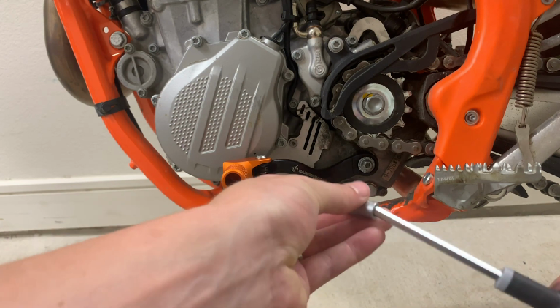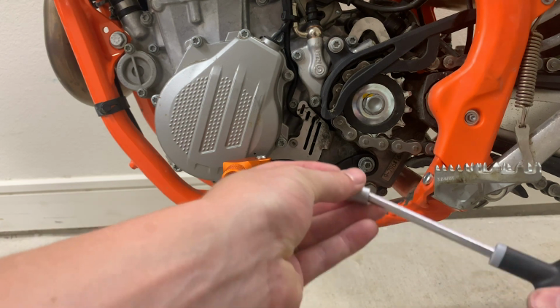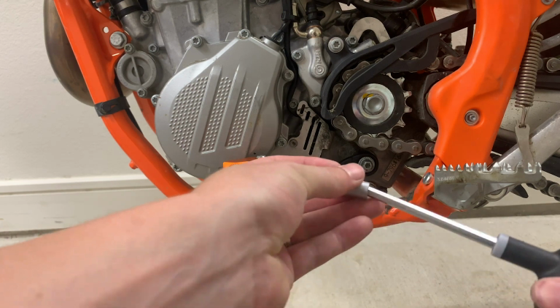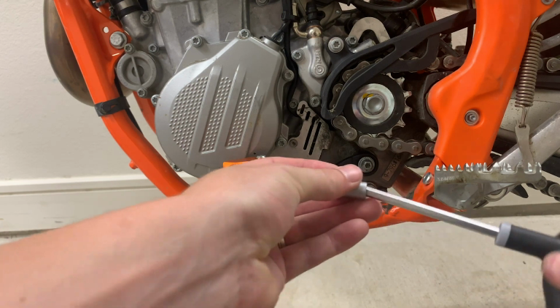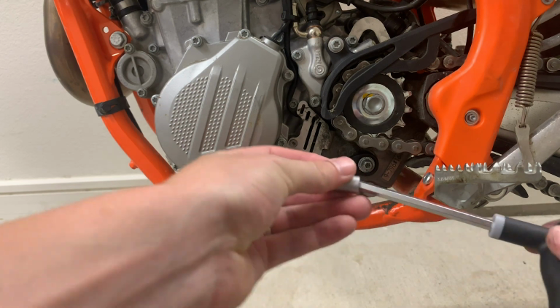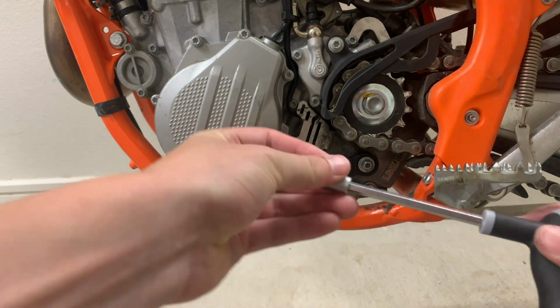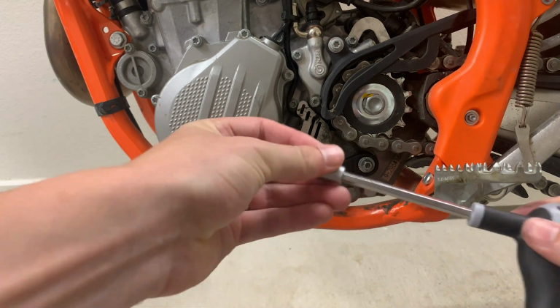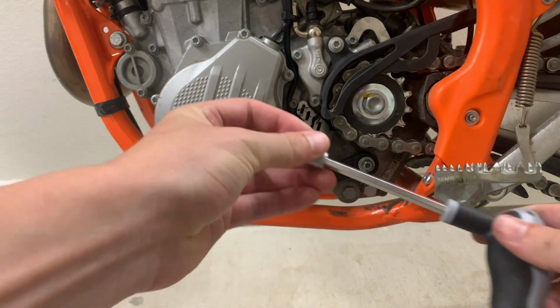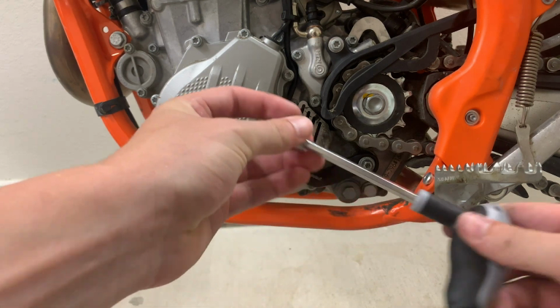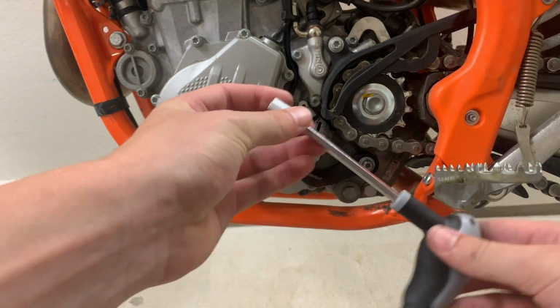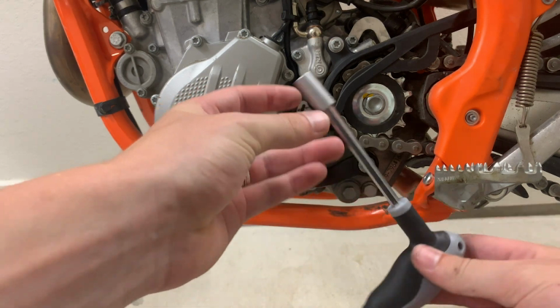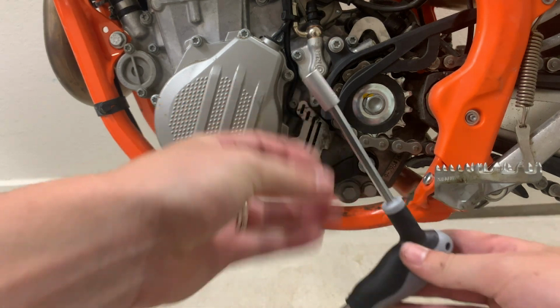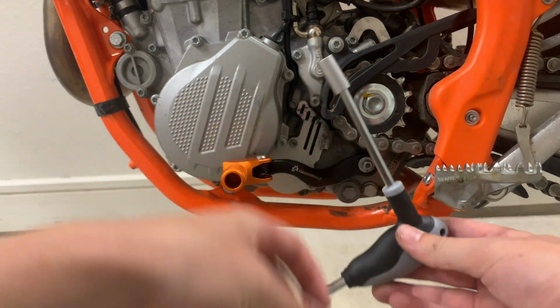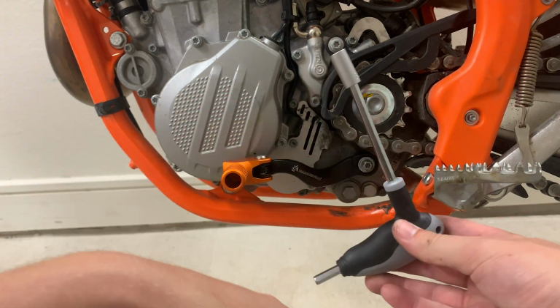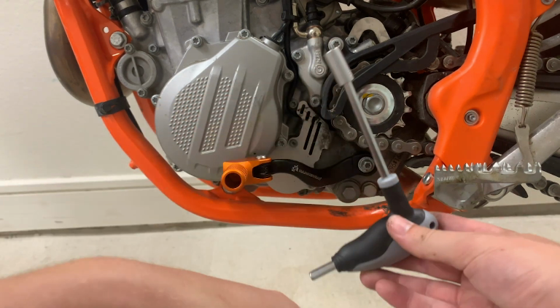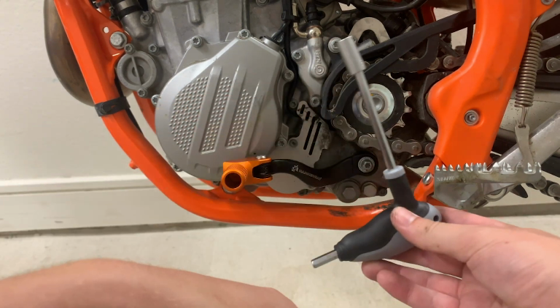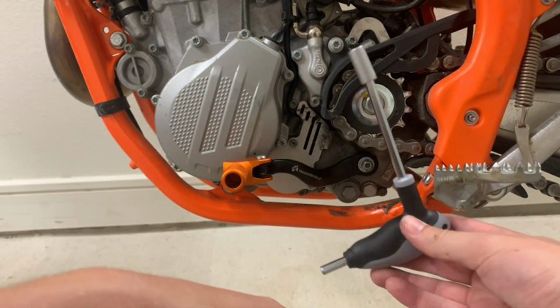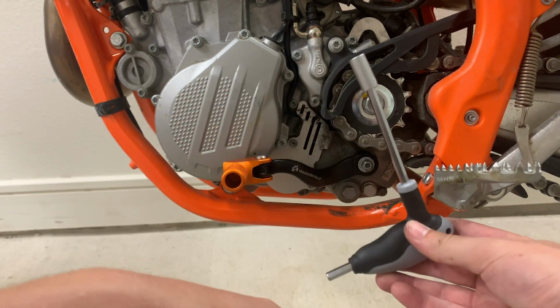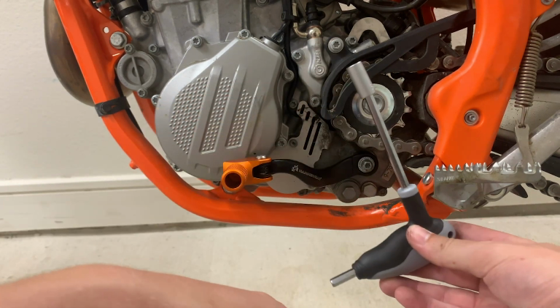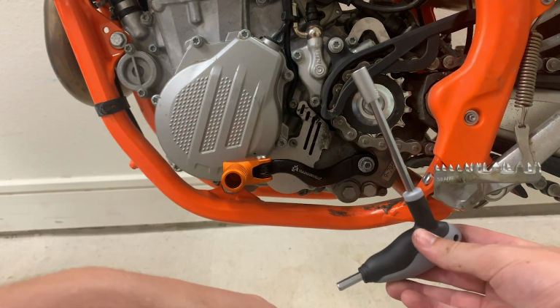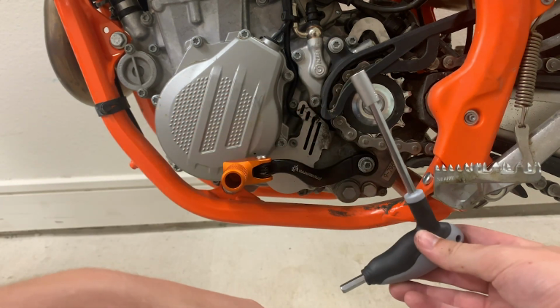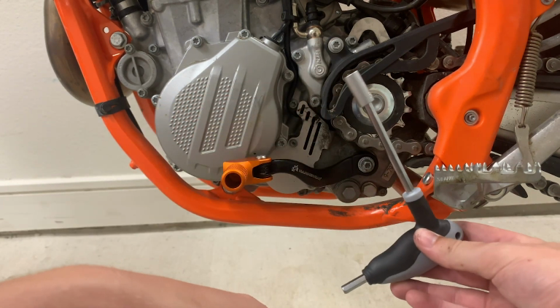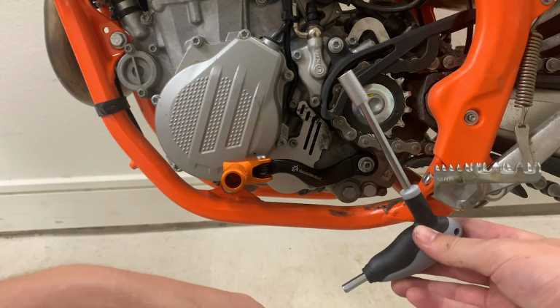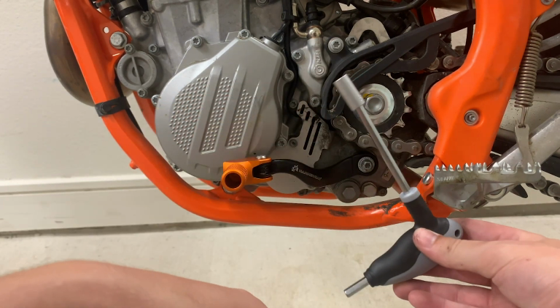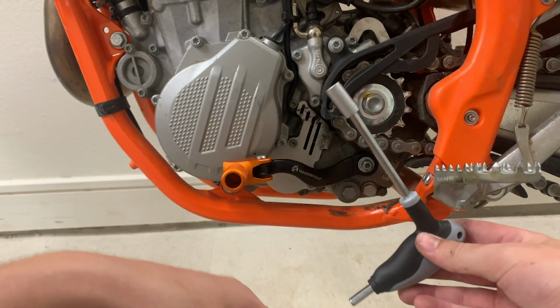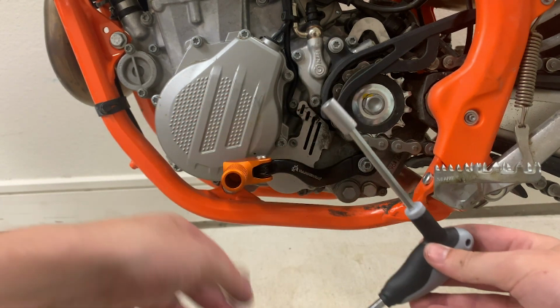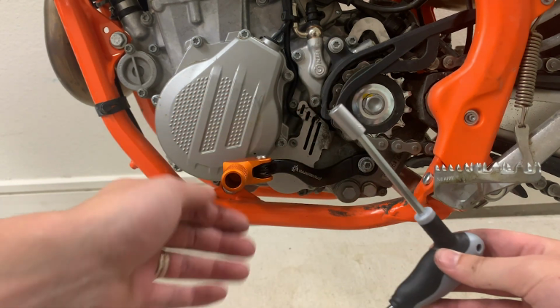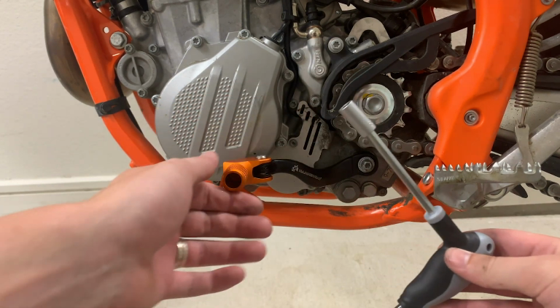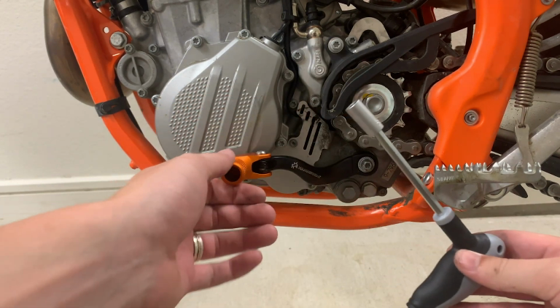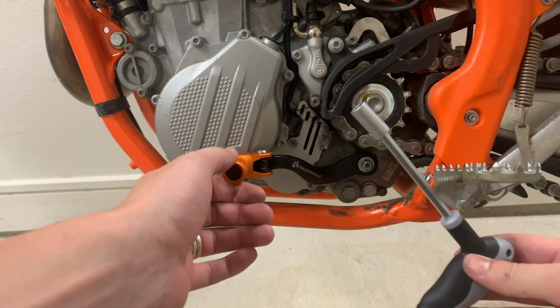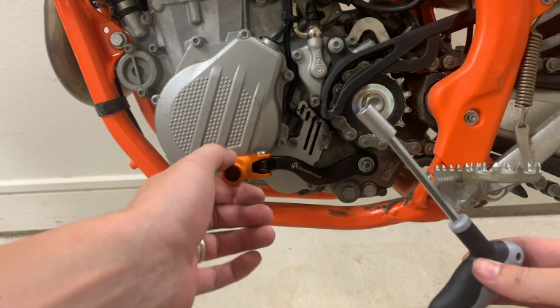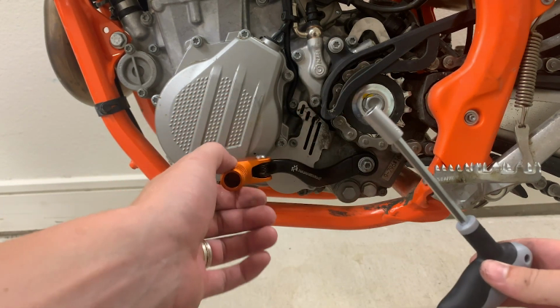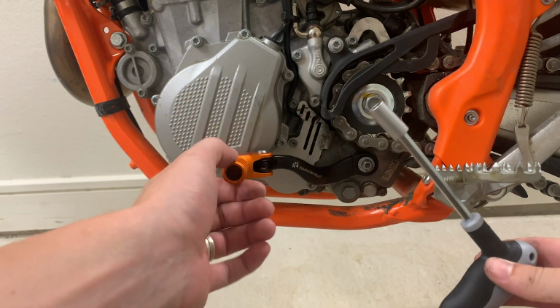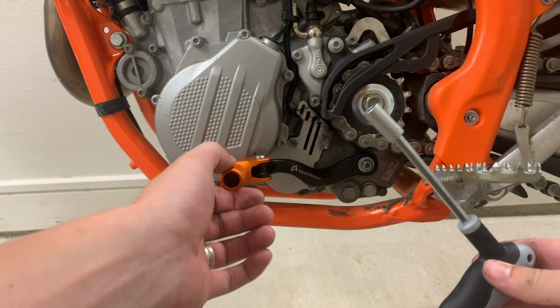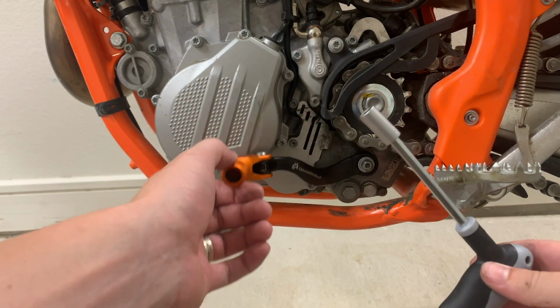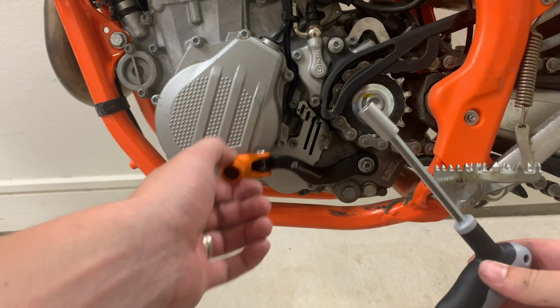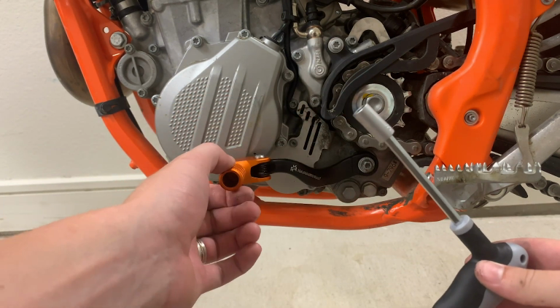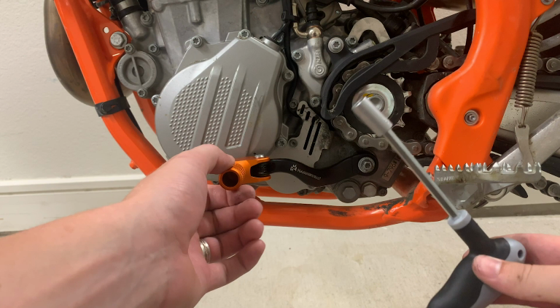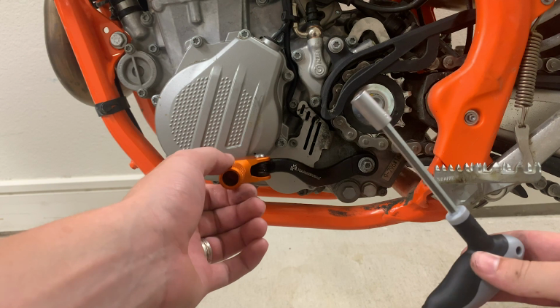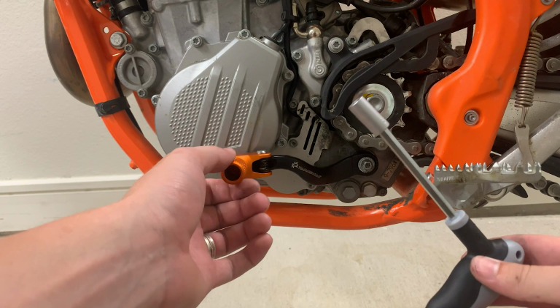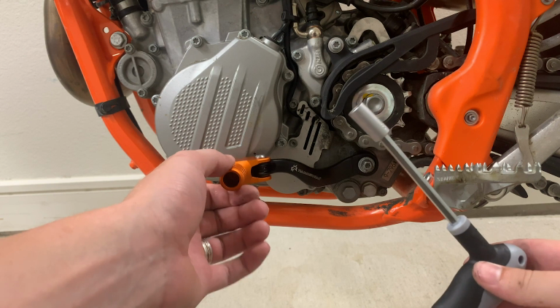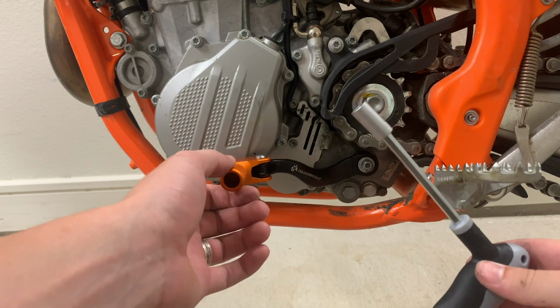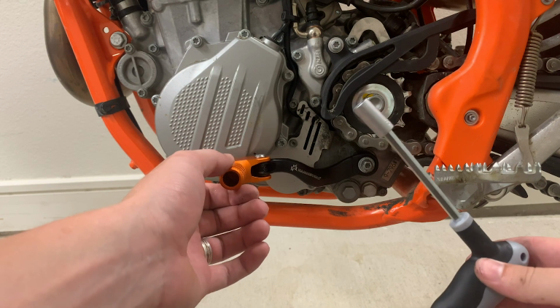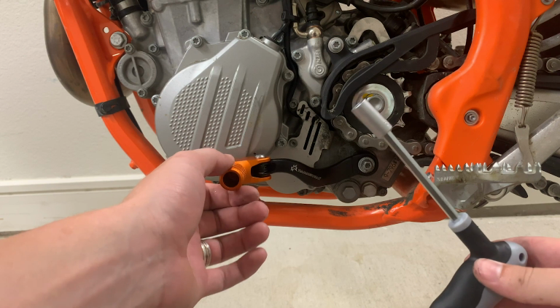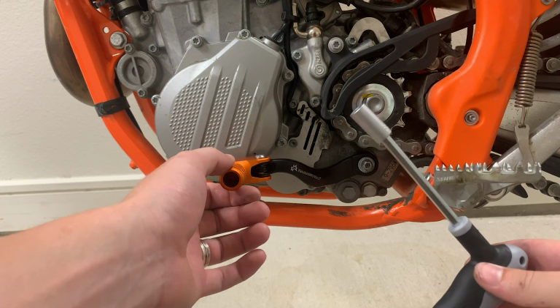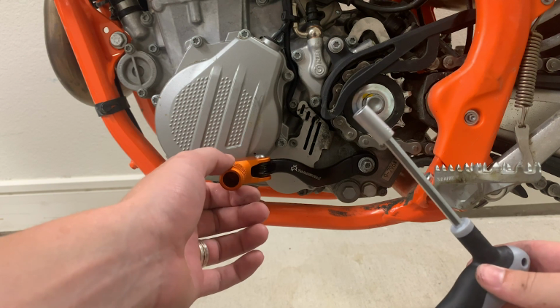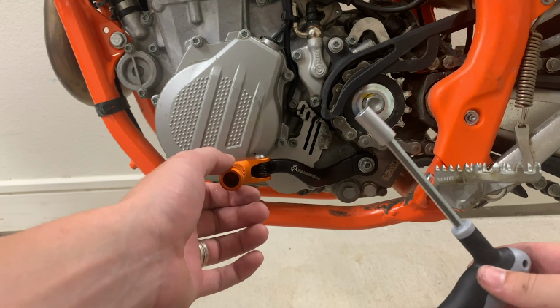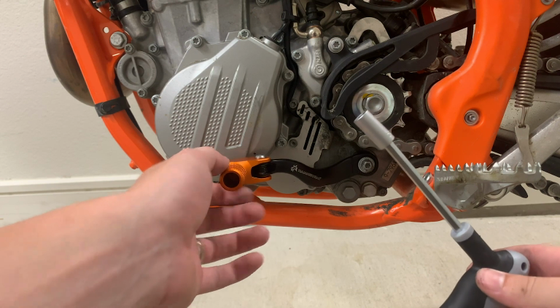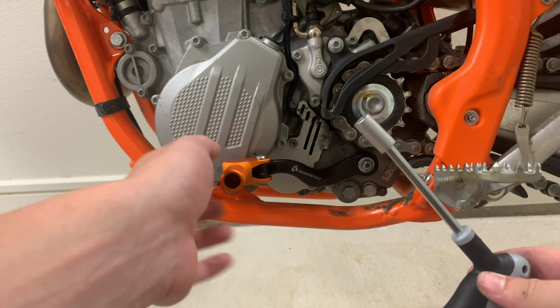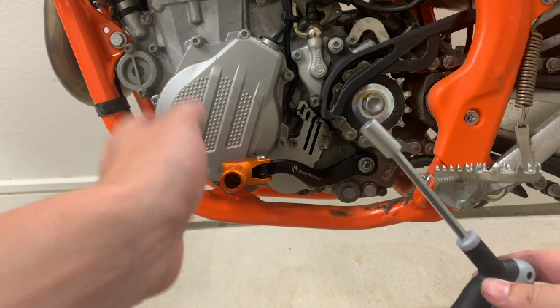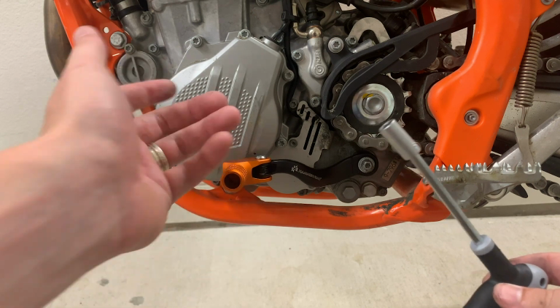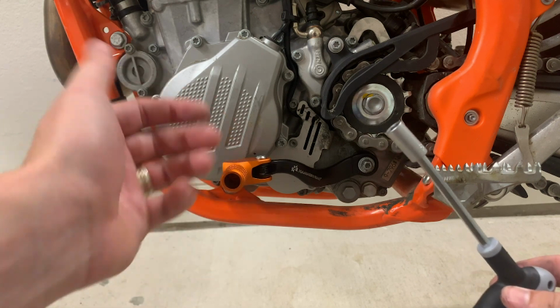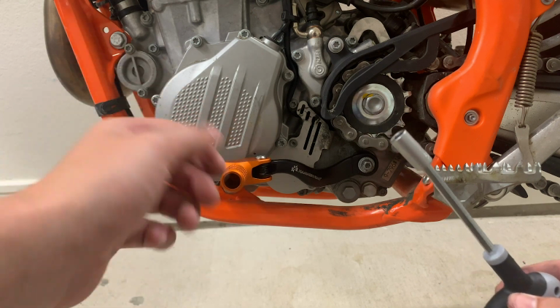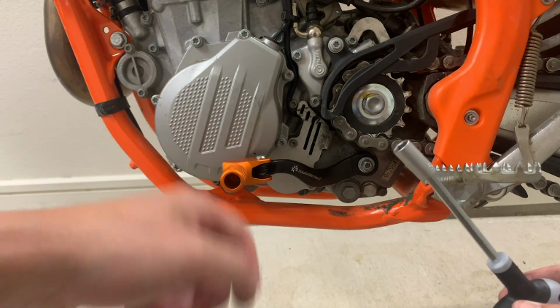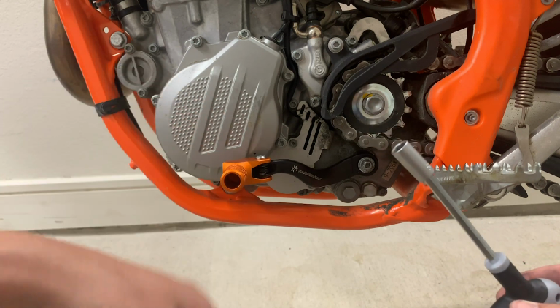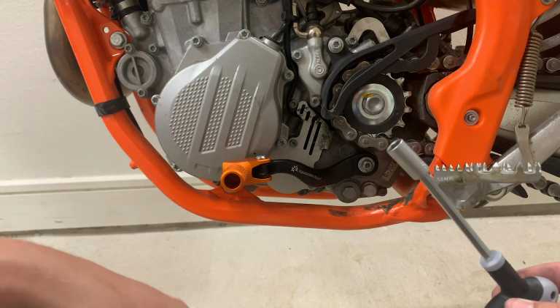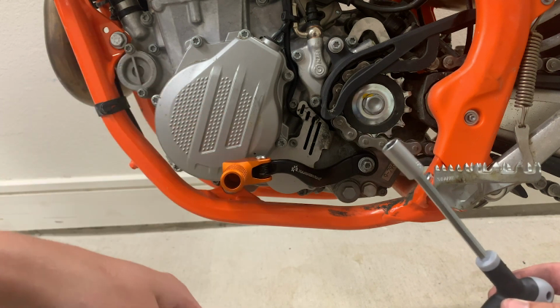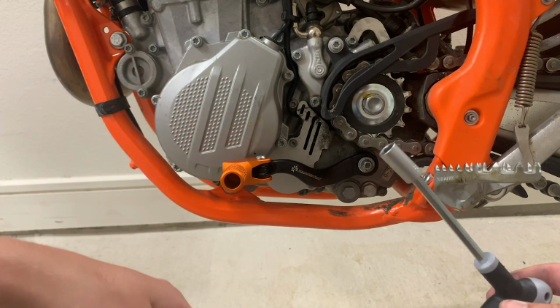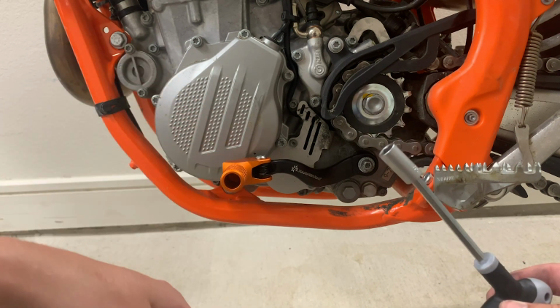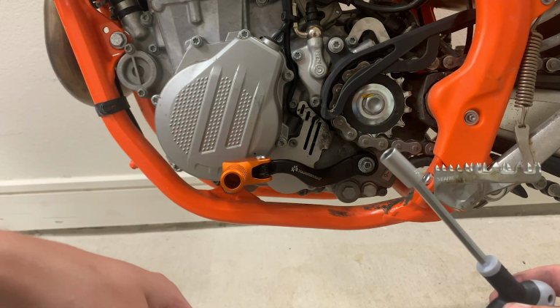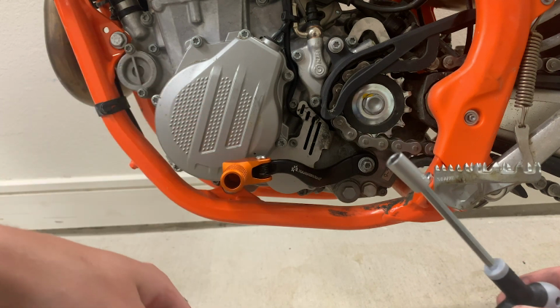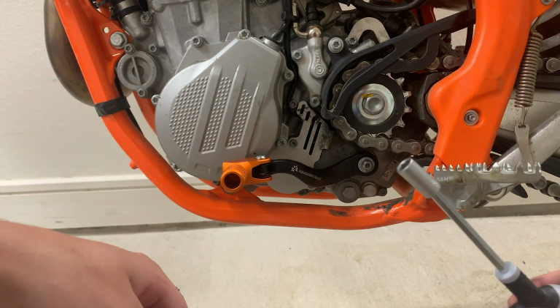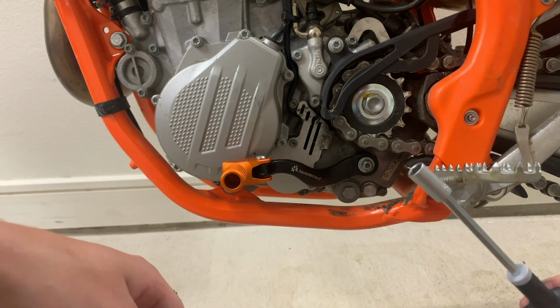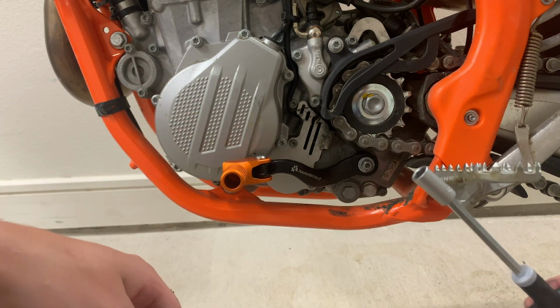Follow that back up, test the height of it, see if you like it, and make some adjustments after that.